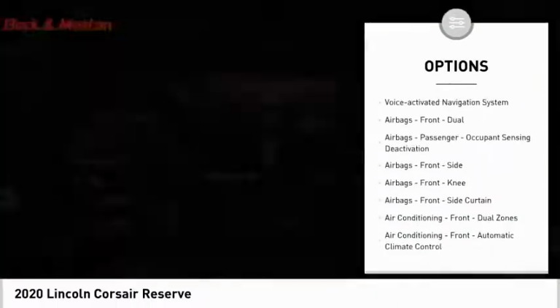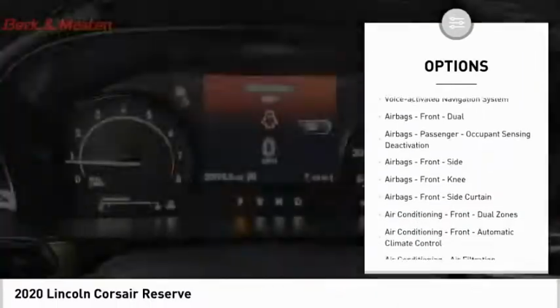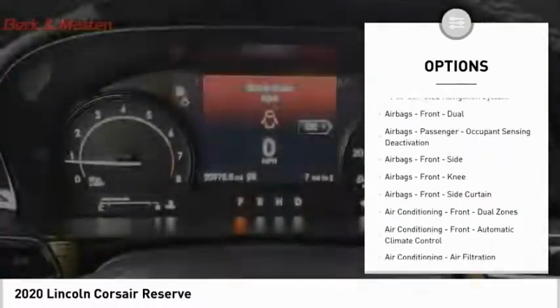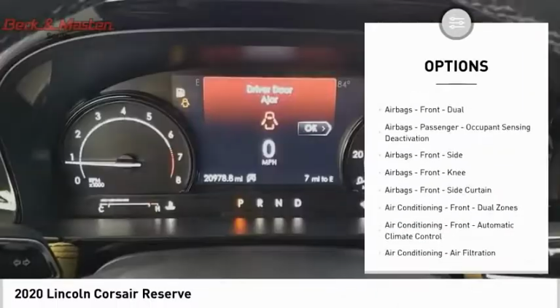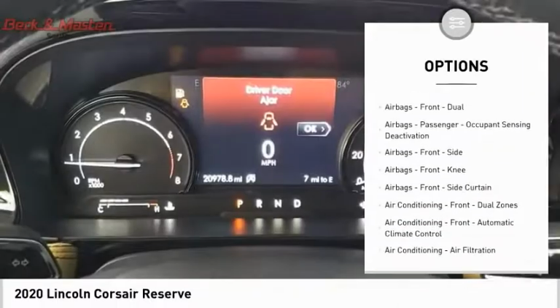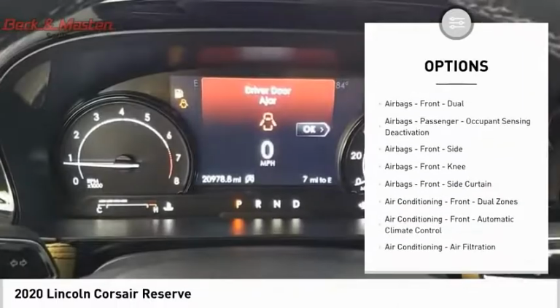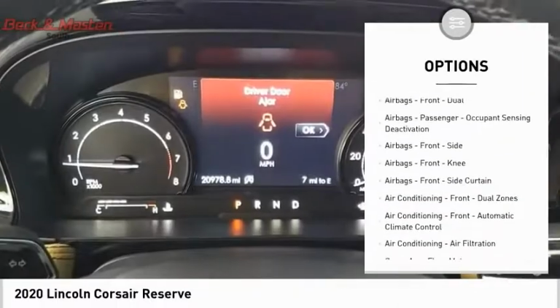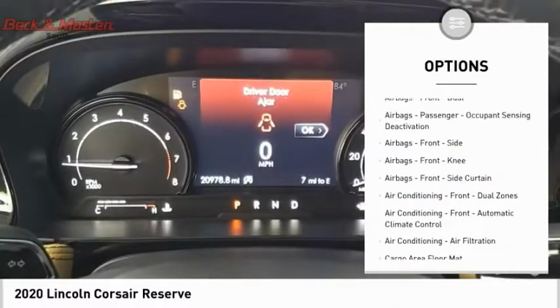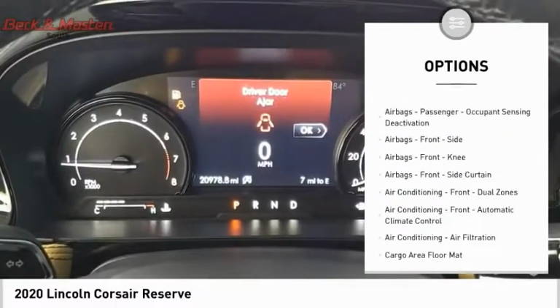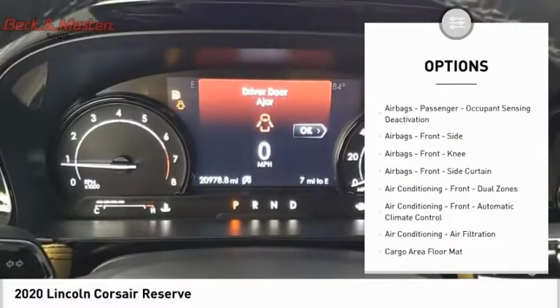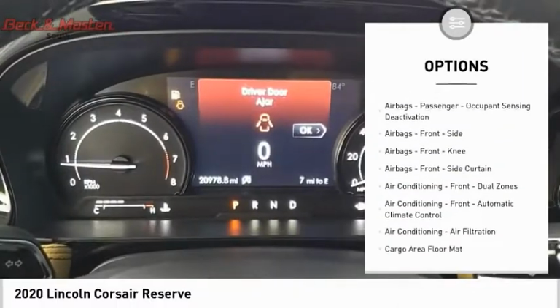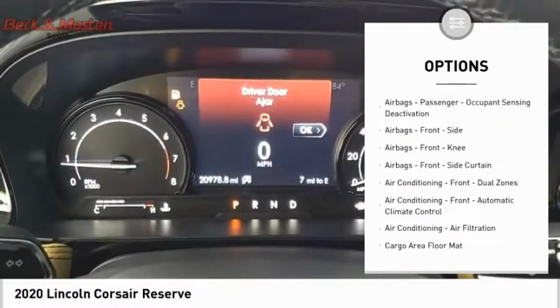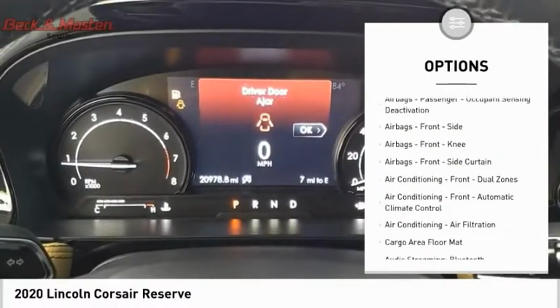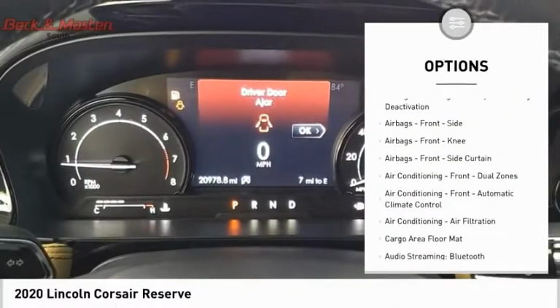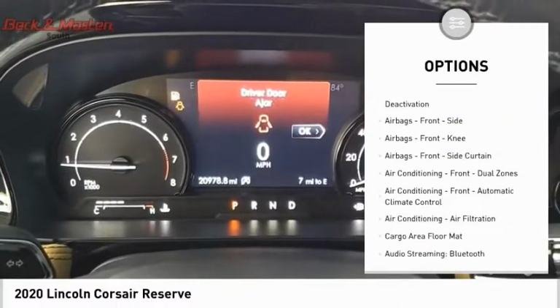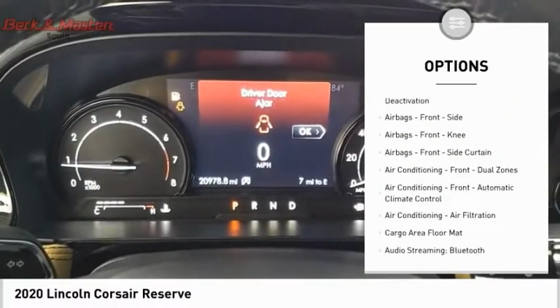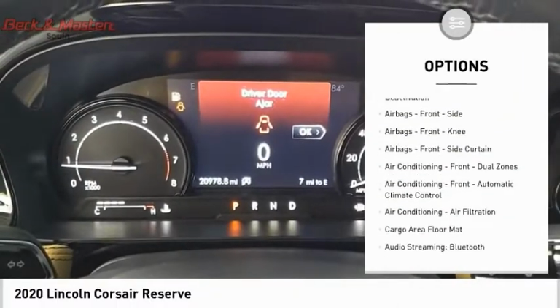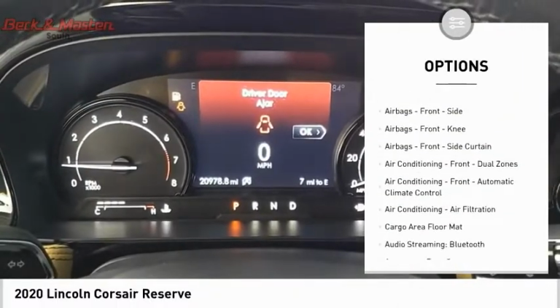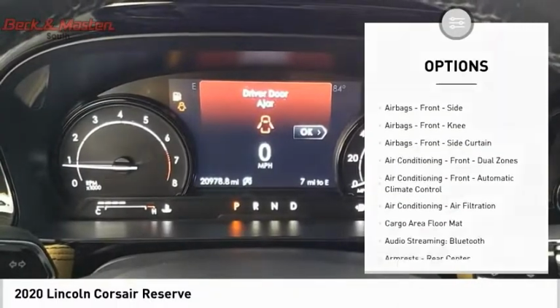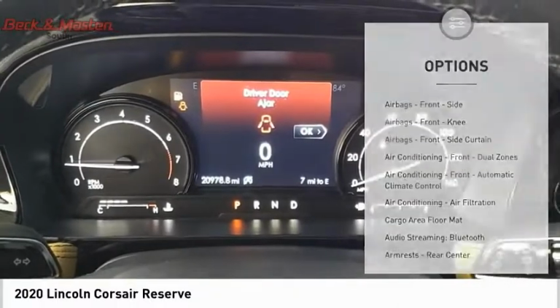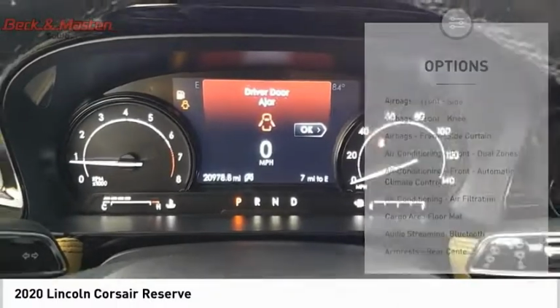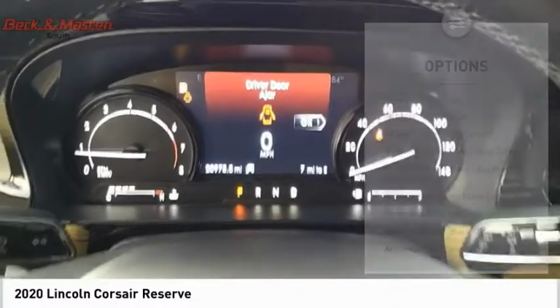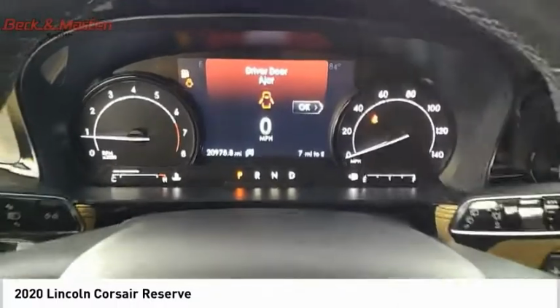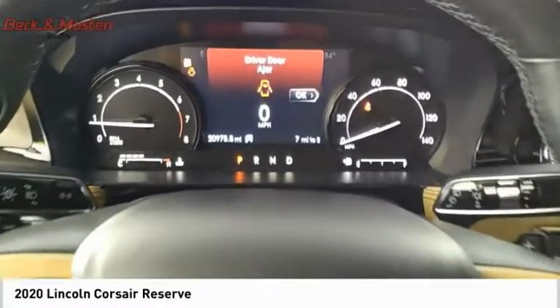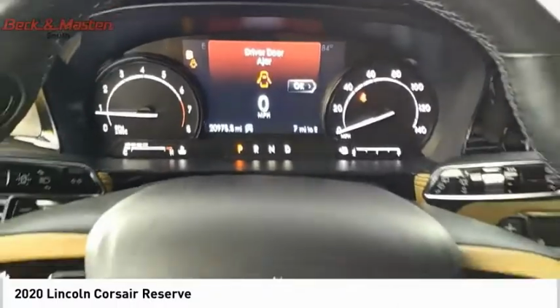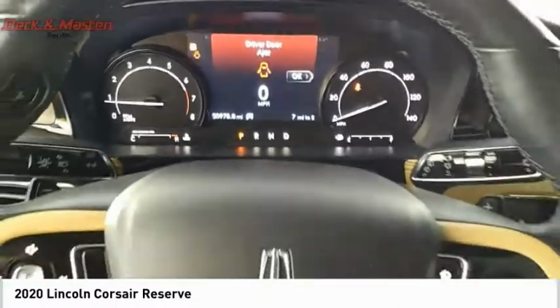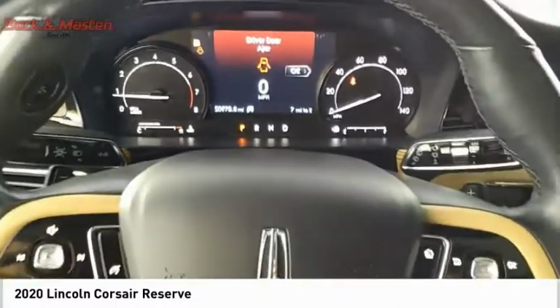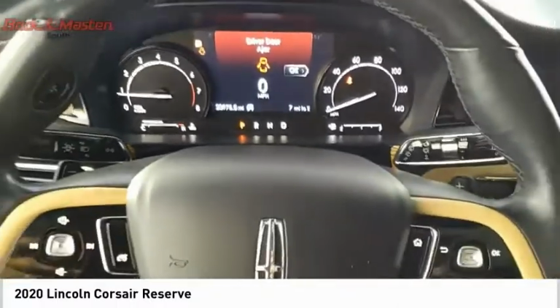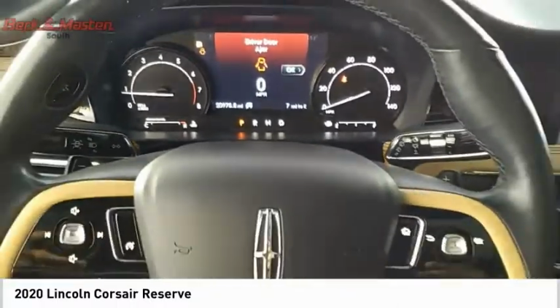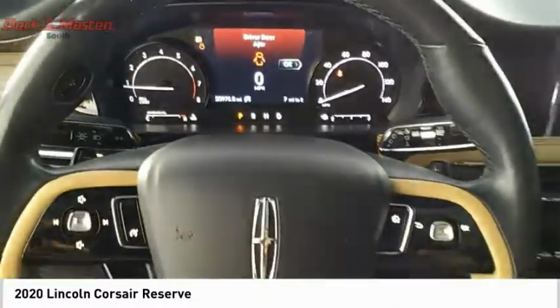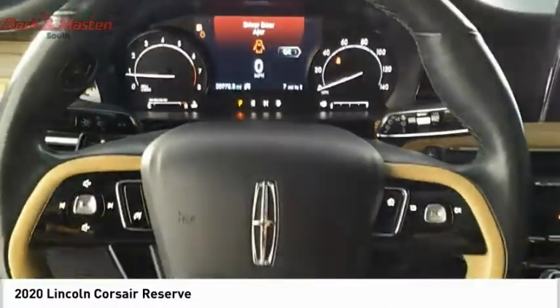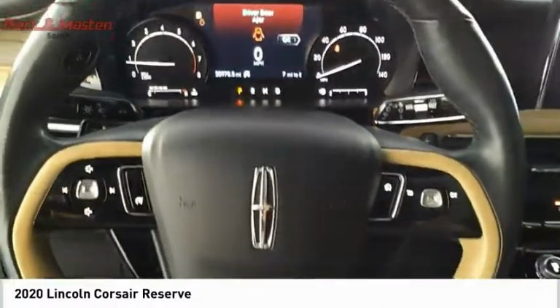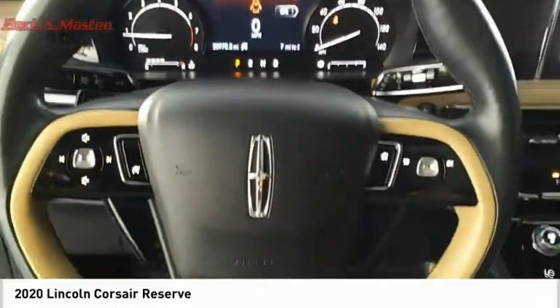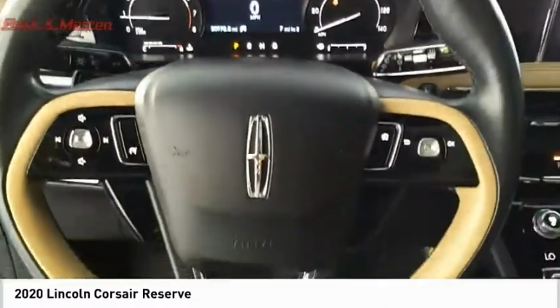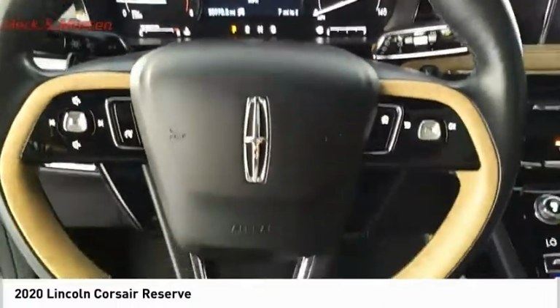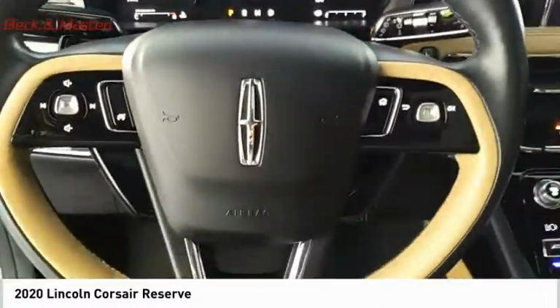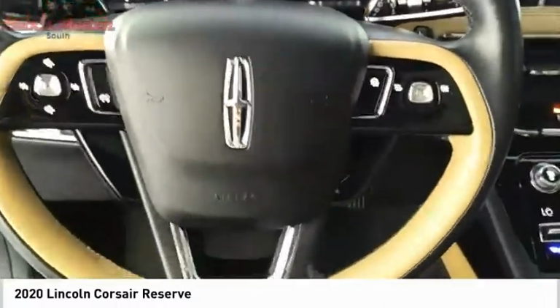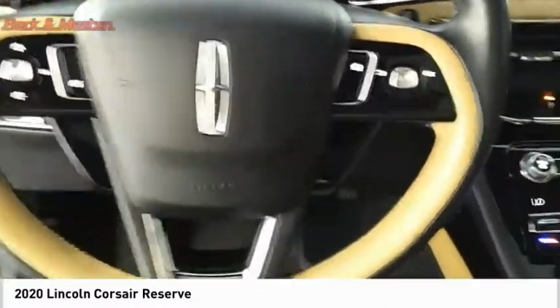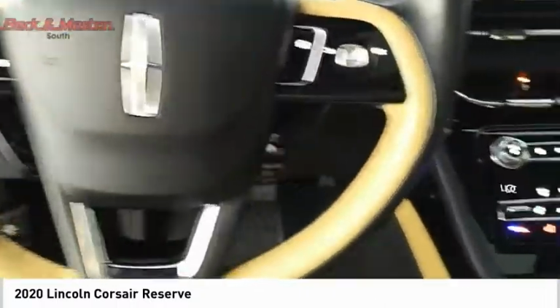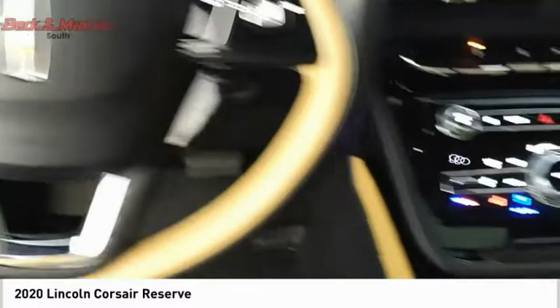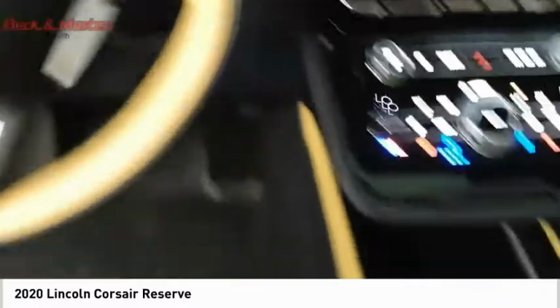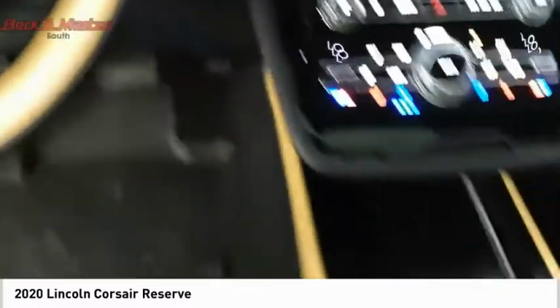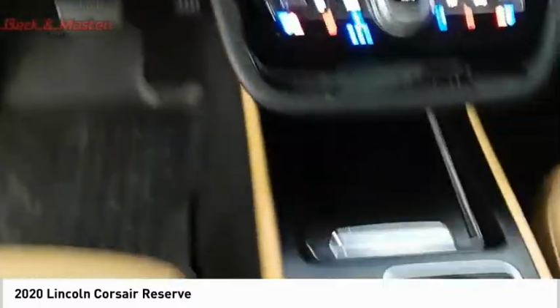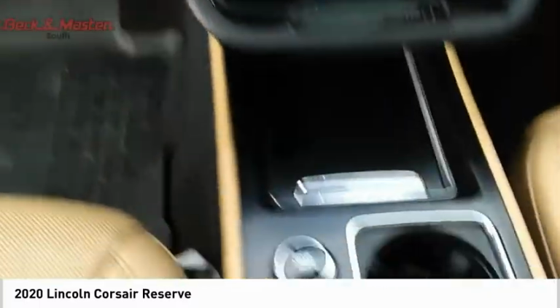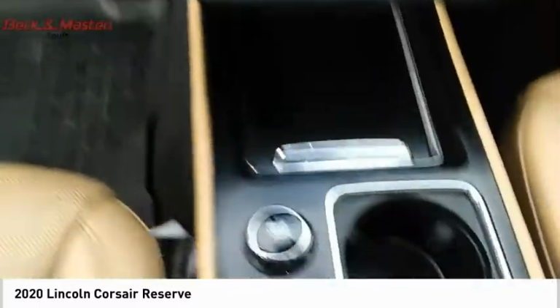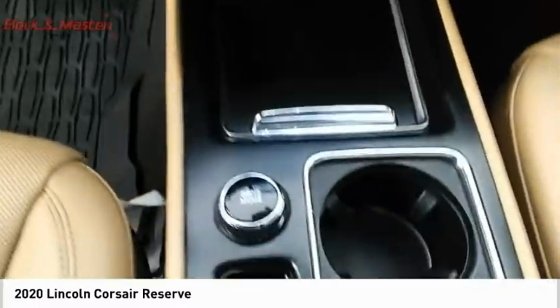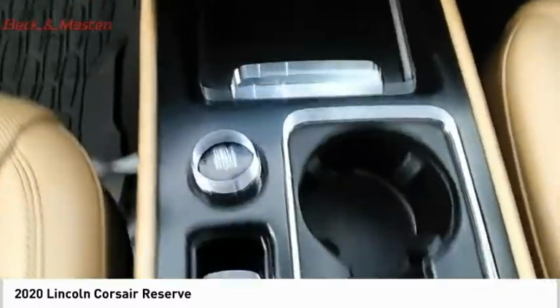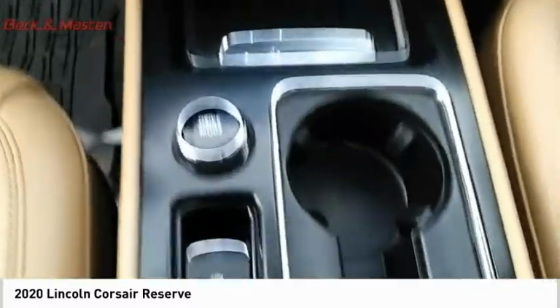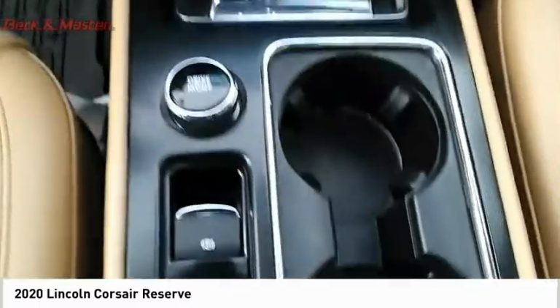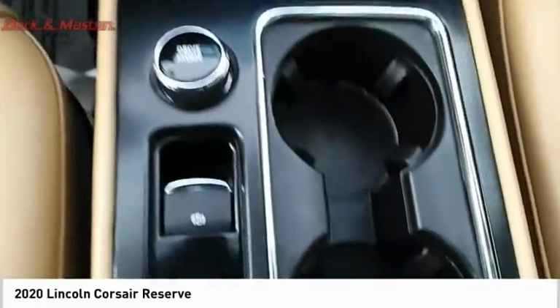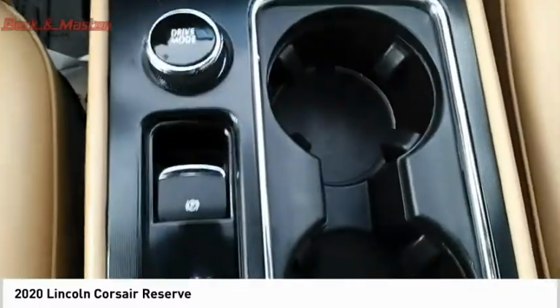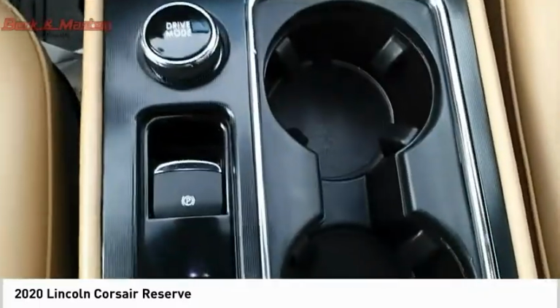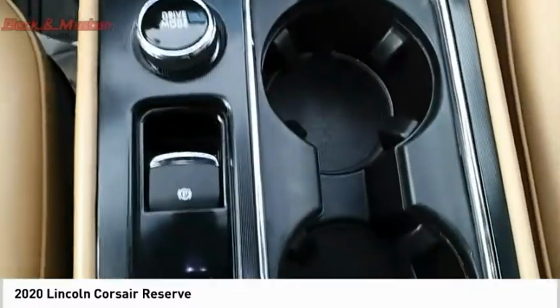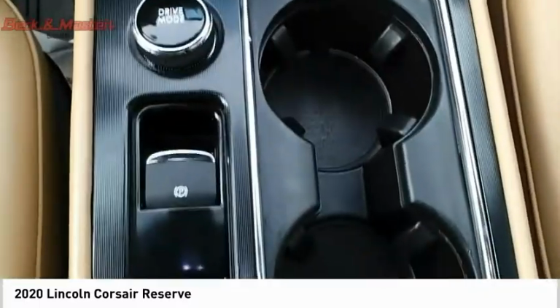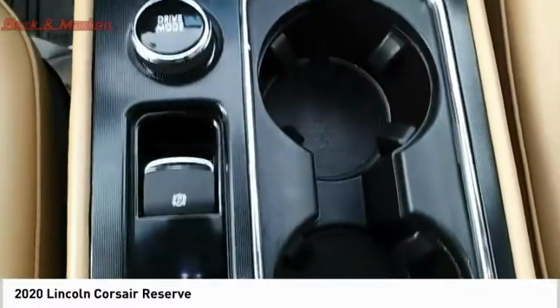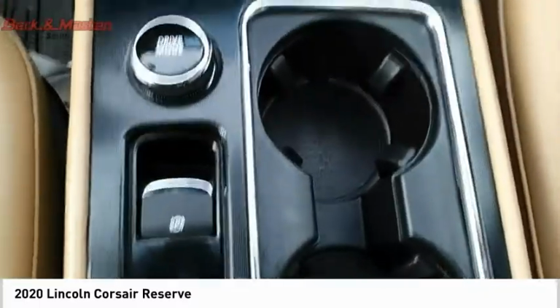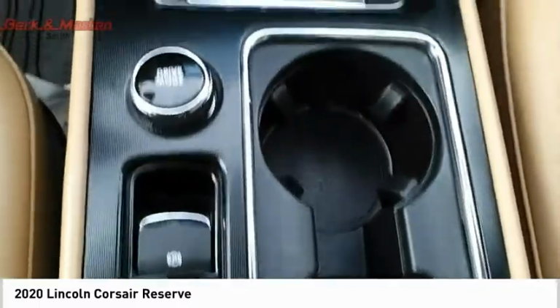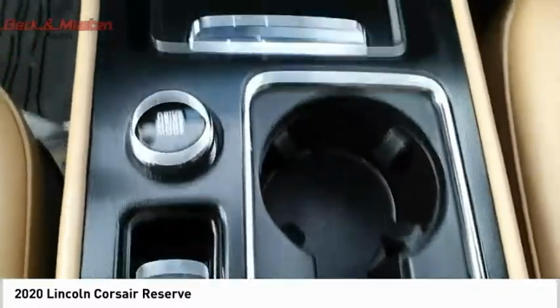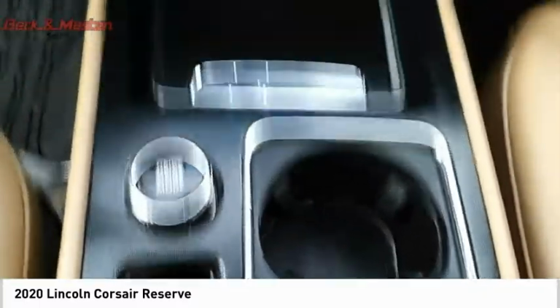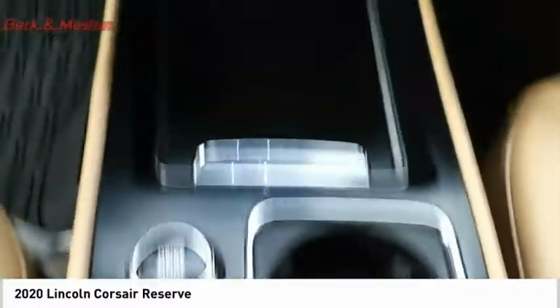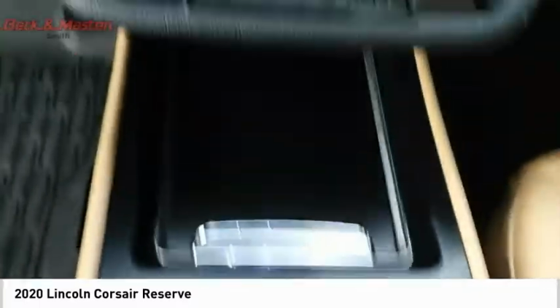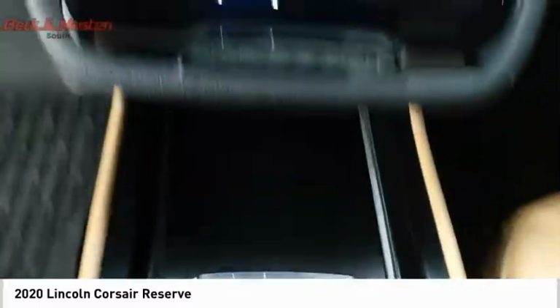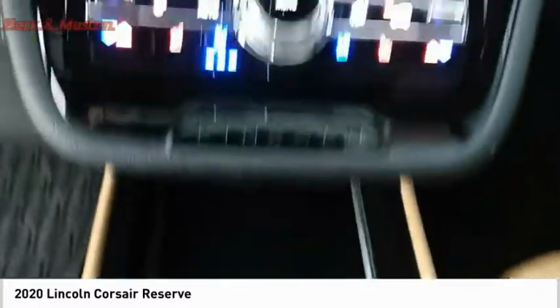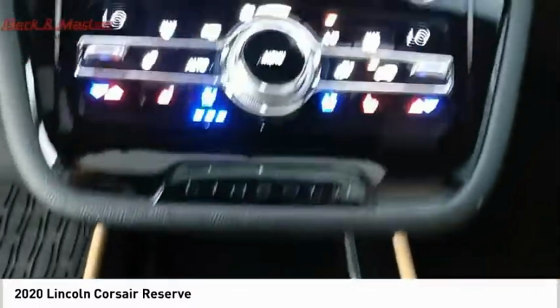Stability control, roll stability control, ambient lighting, braking assist, power brakes, and a voice-activated navigation system.